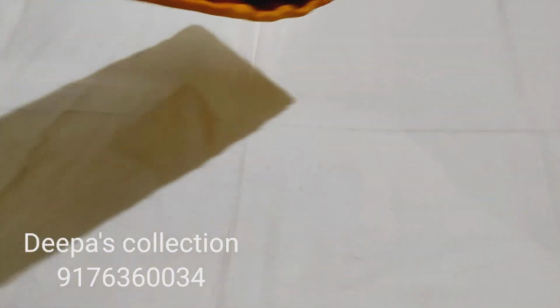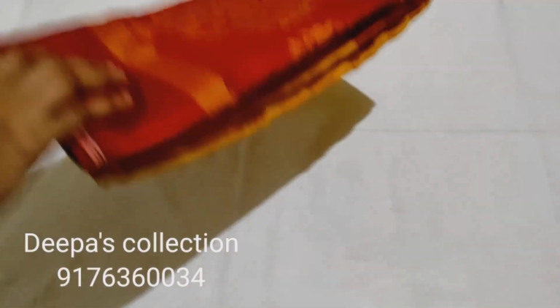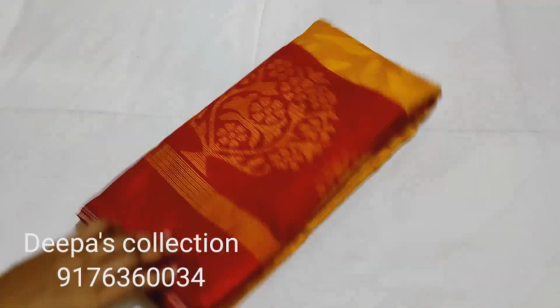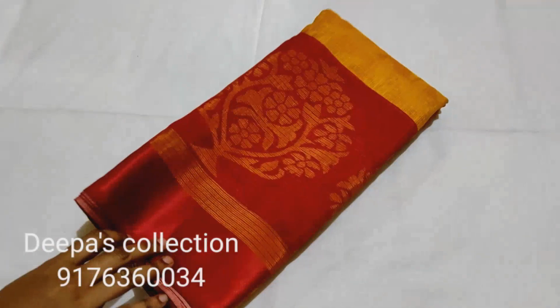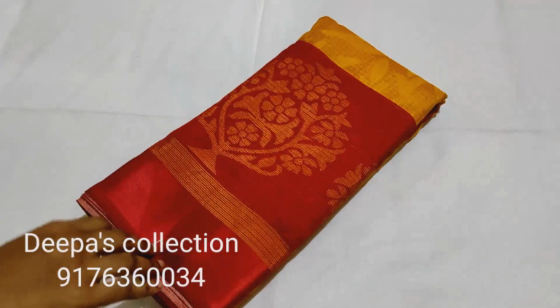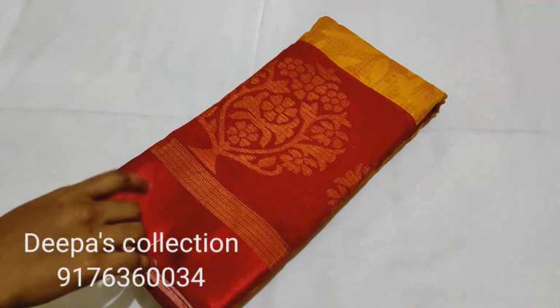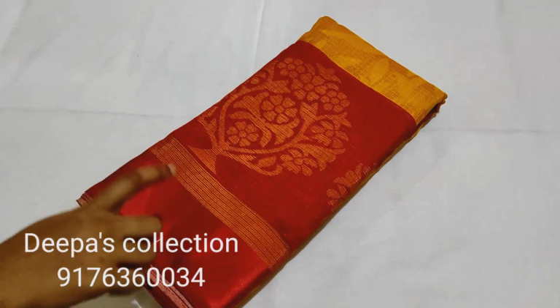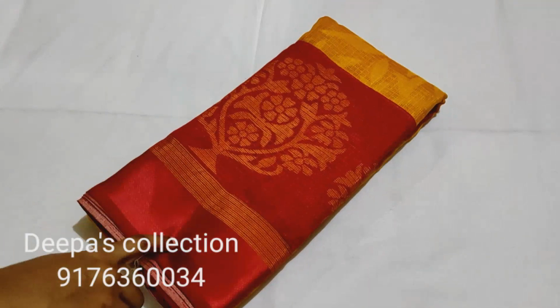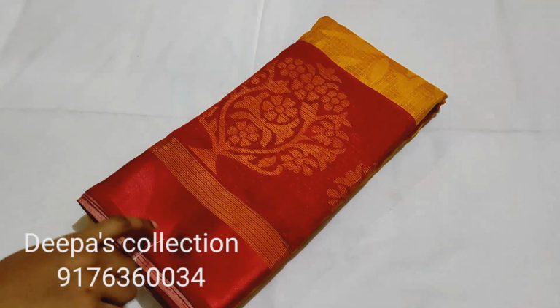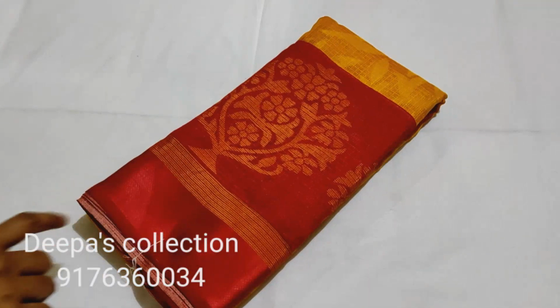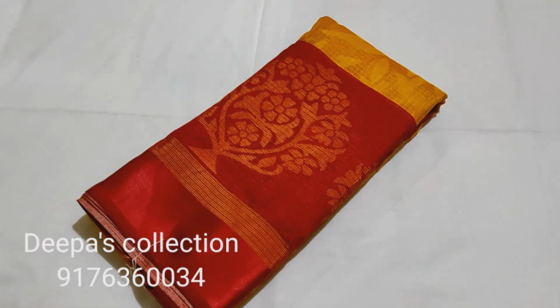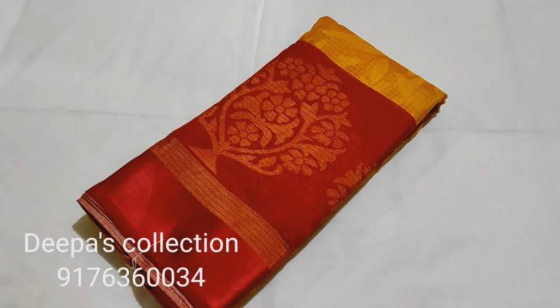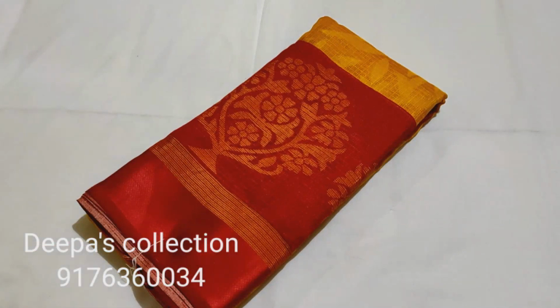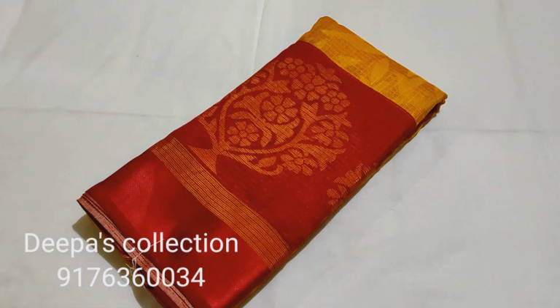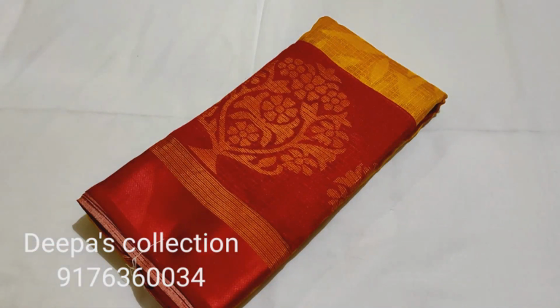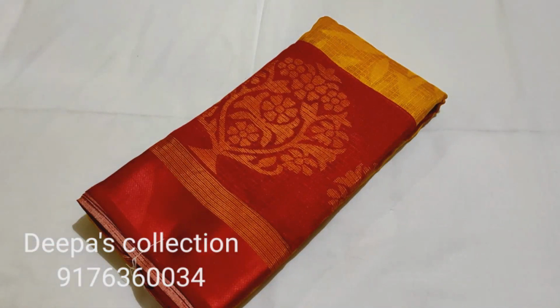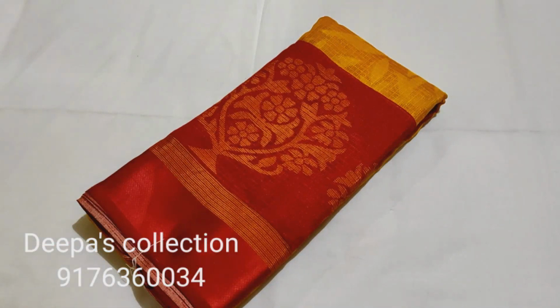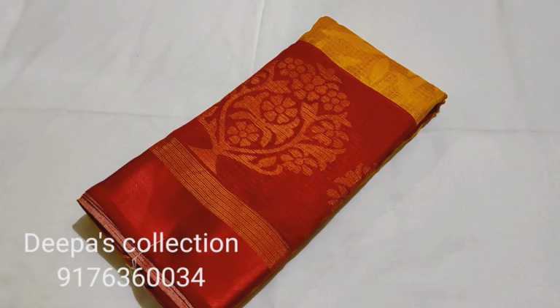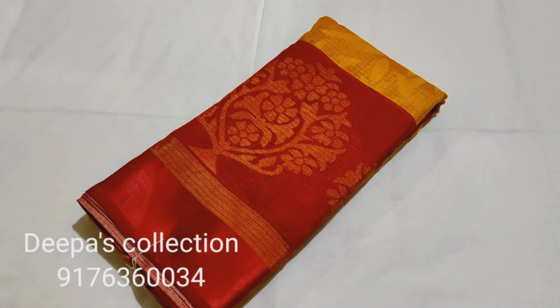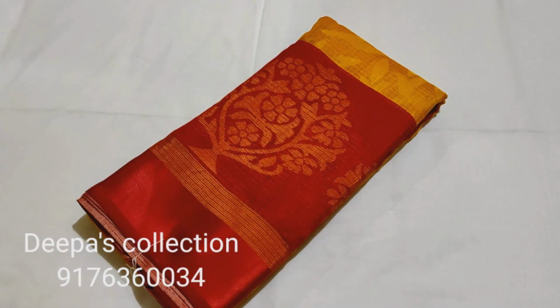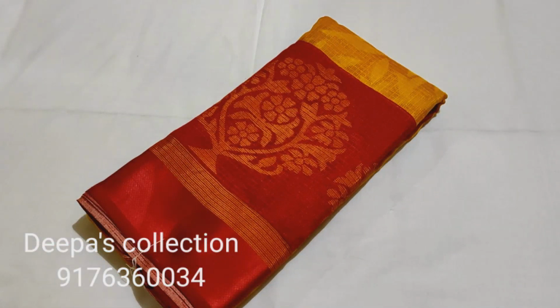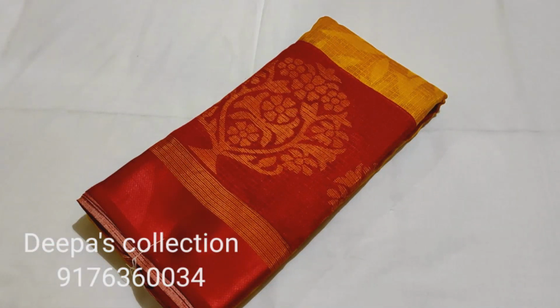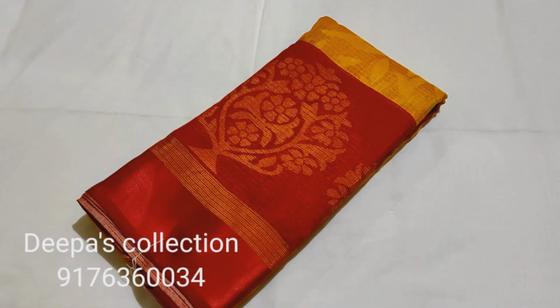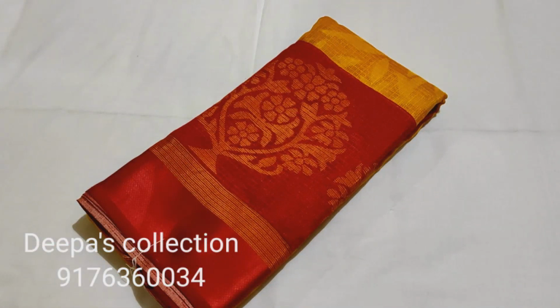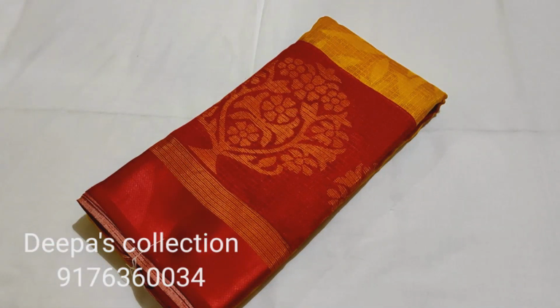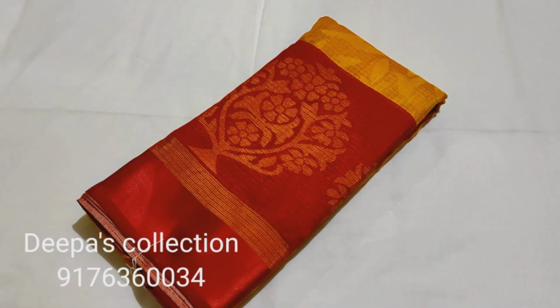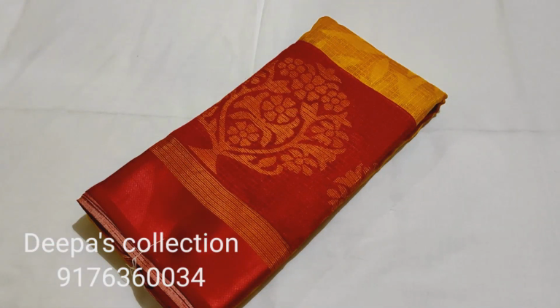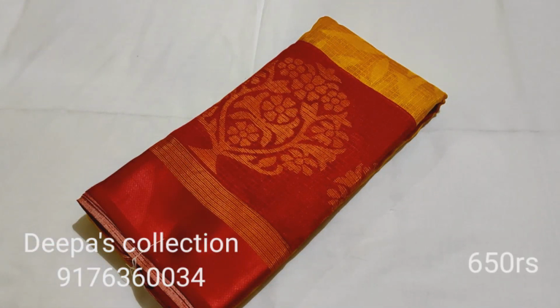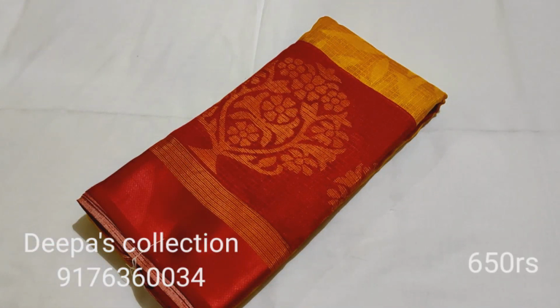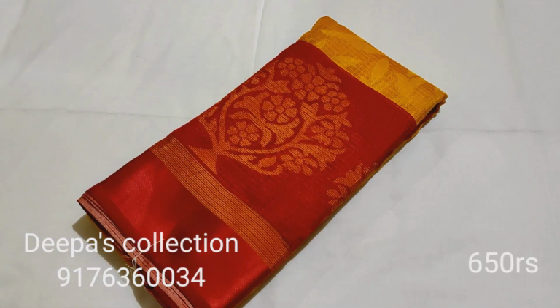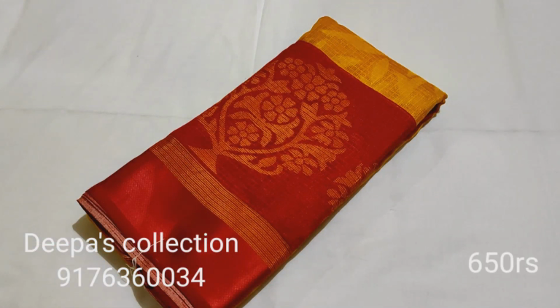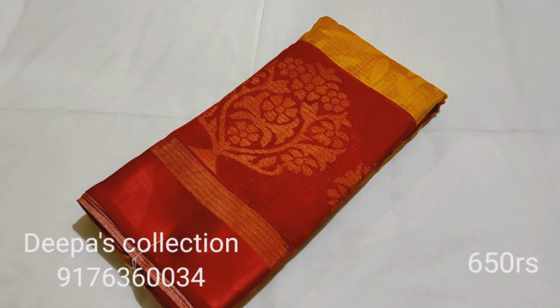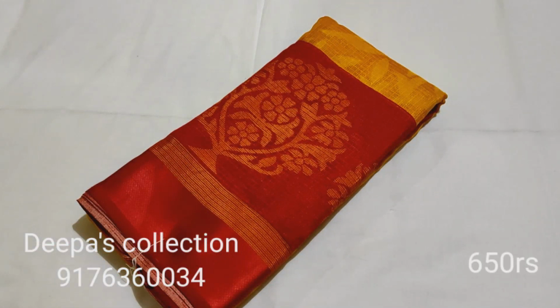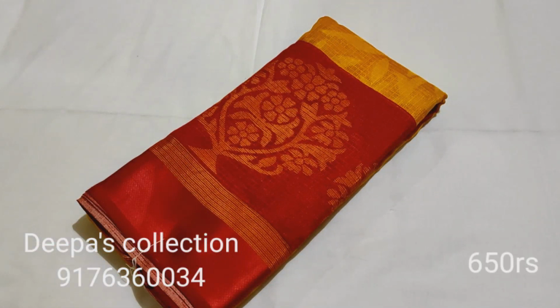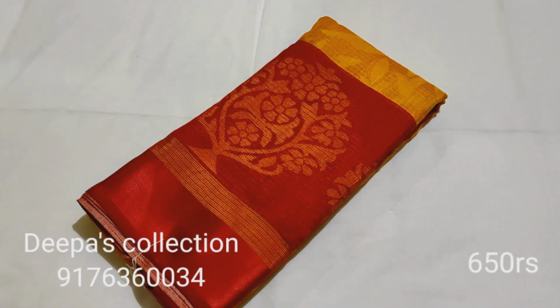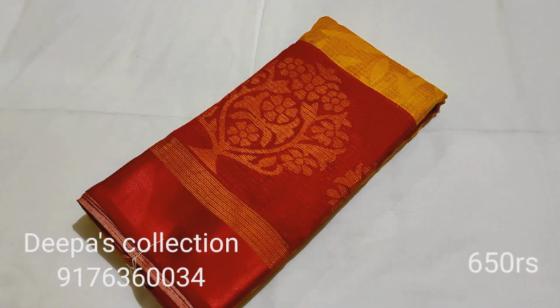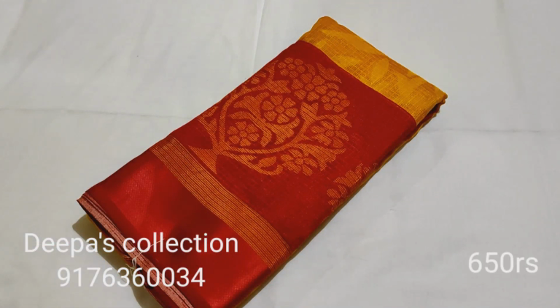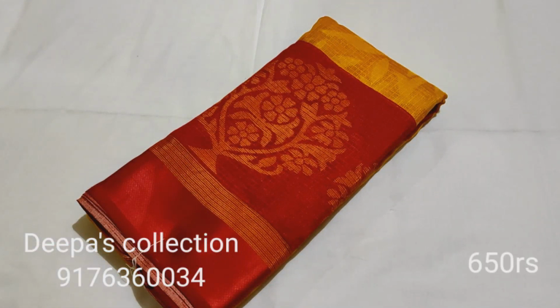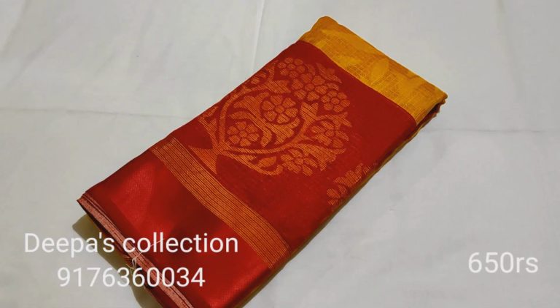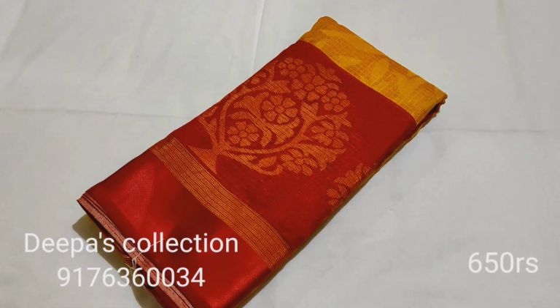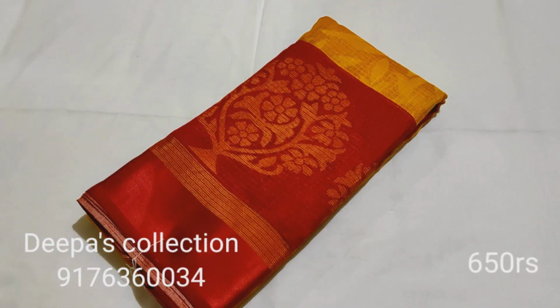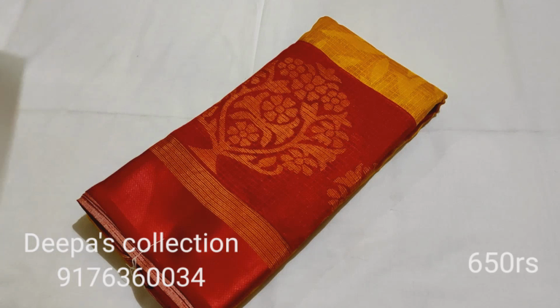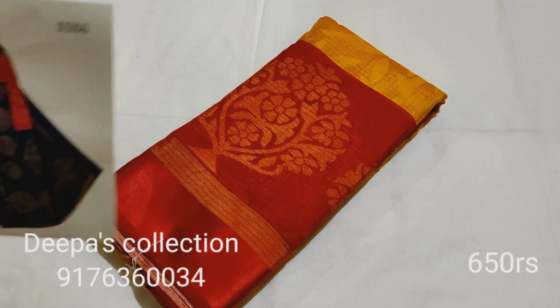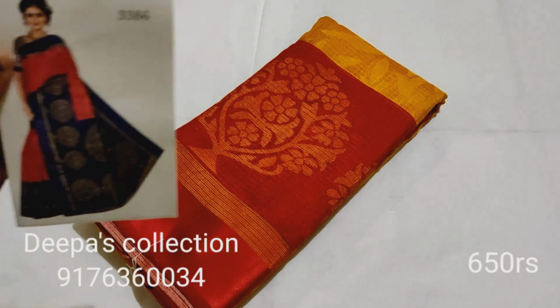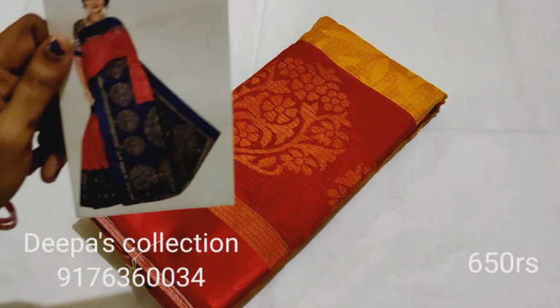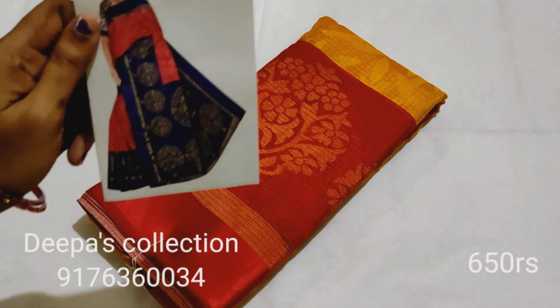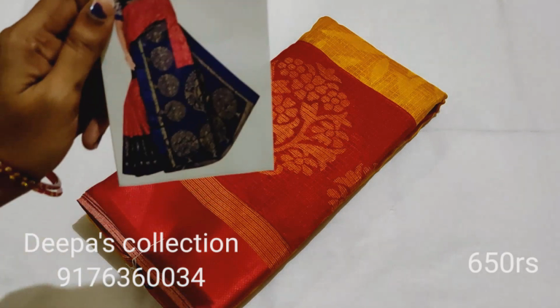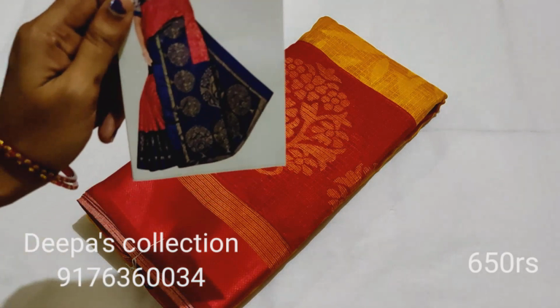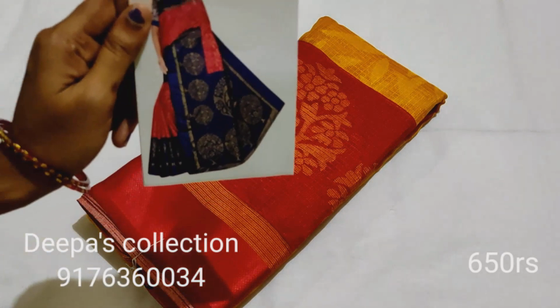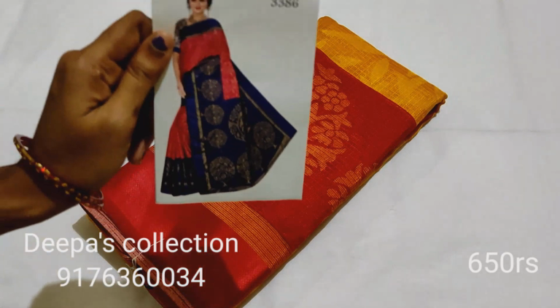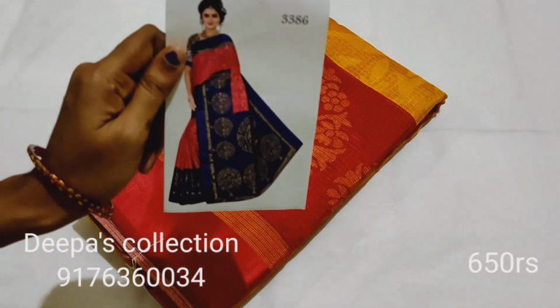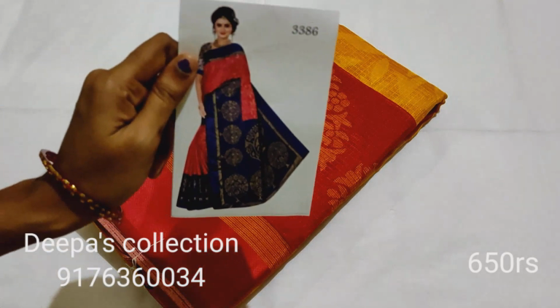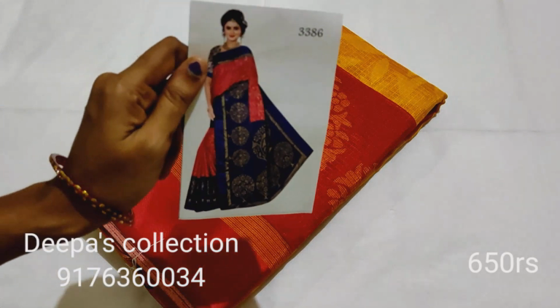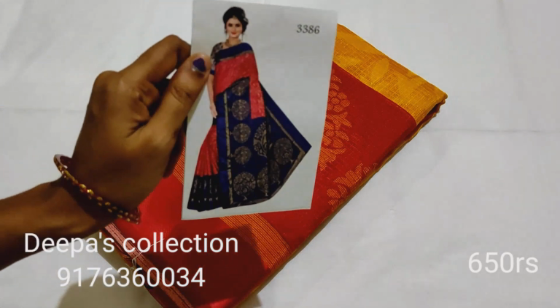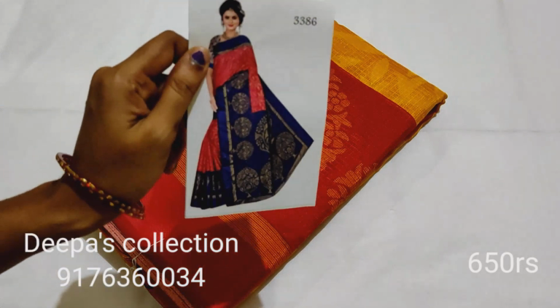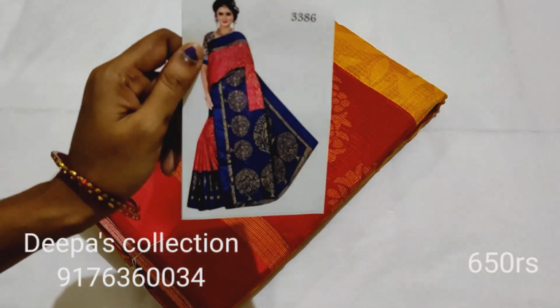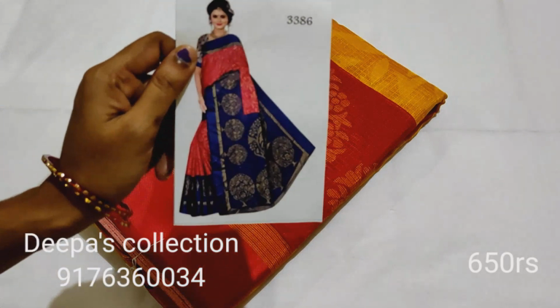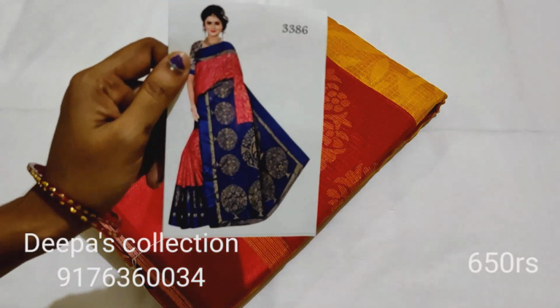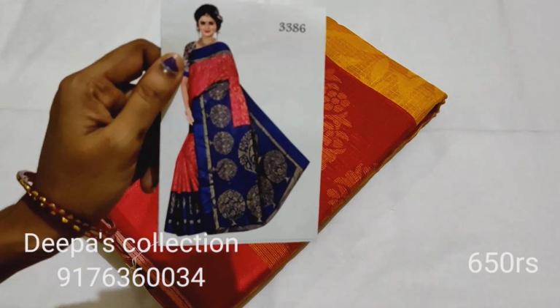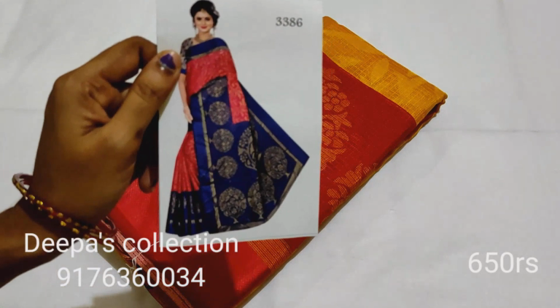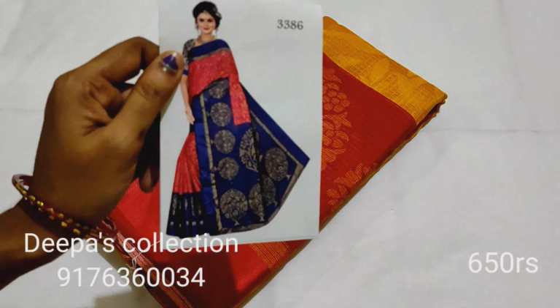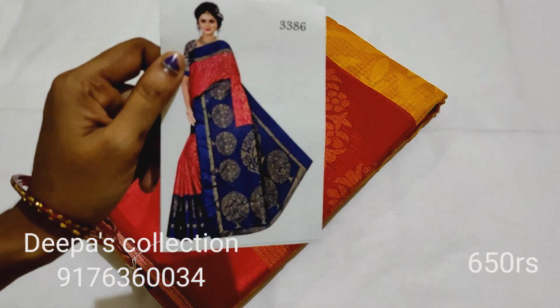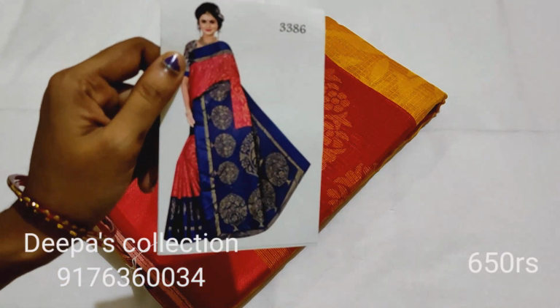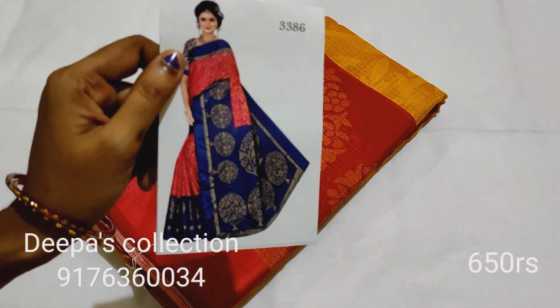Coat Brasso is available in 2 pieces. This saree is 650 rupees.